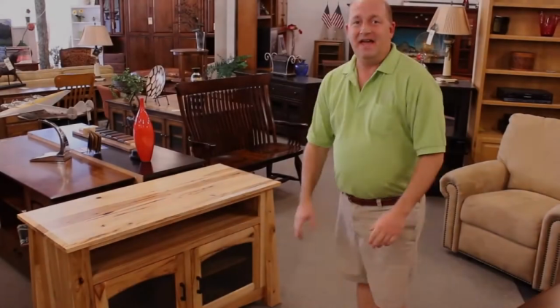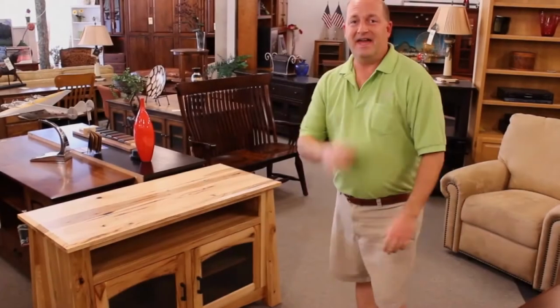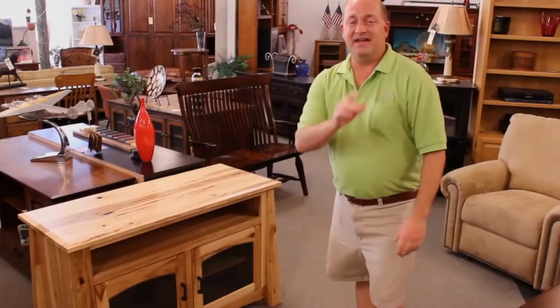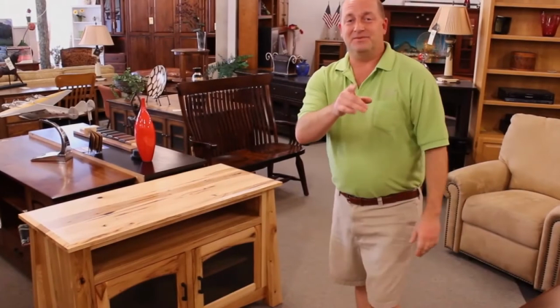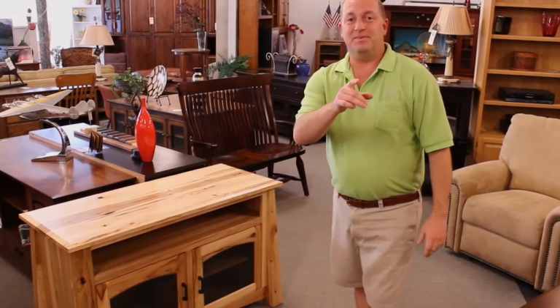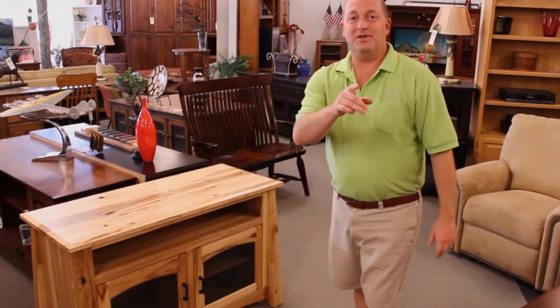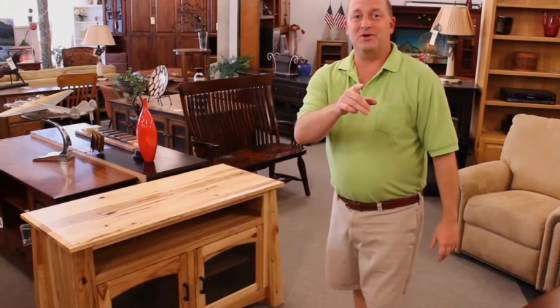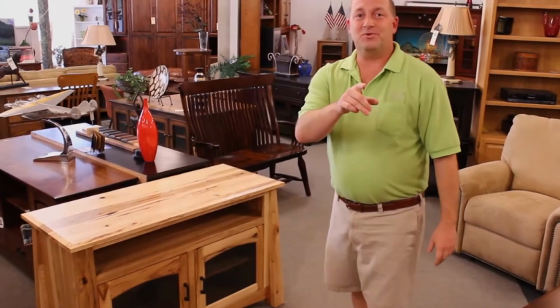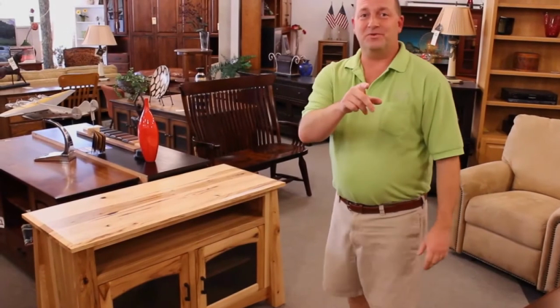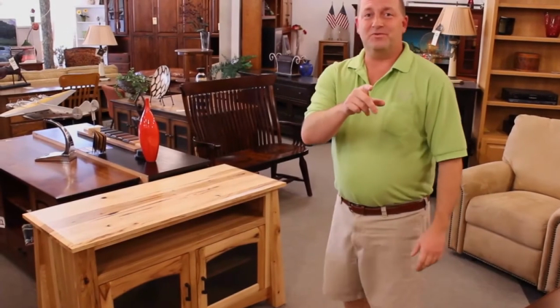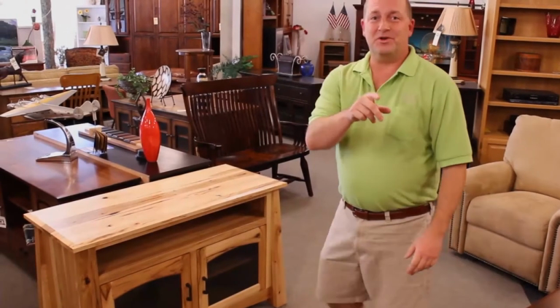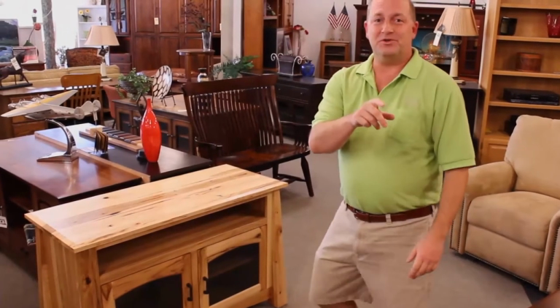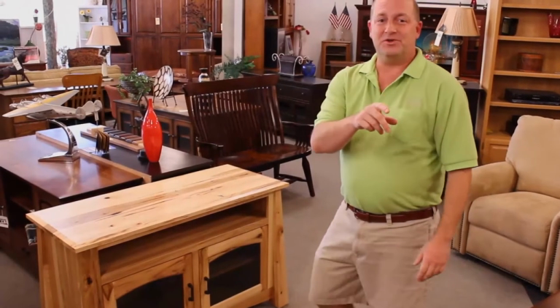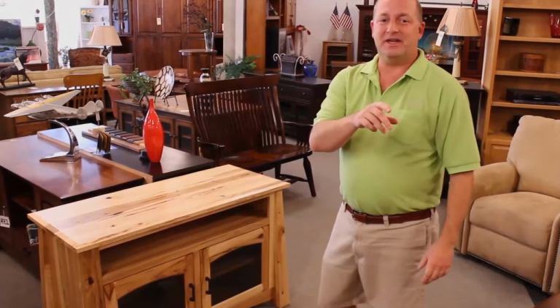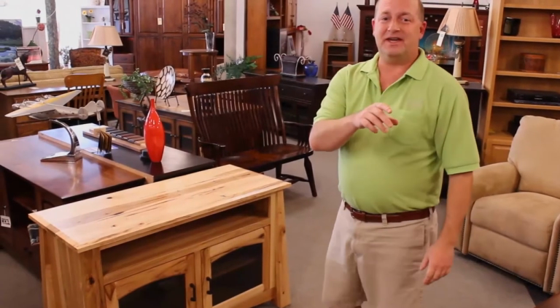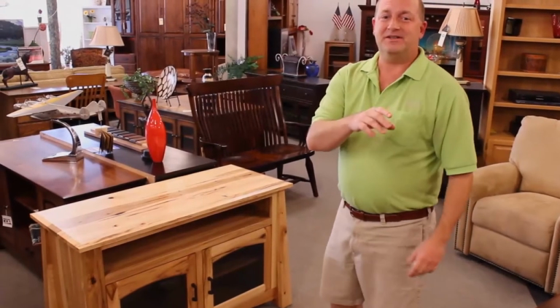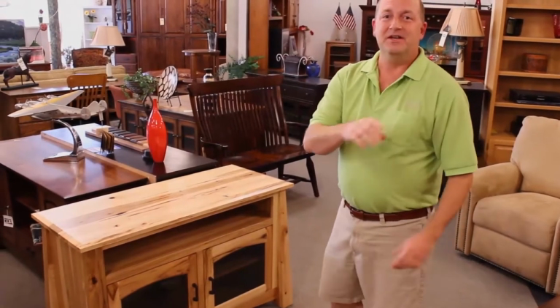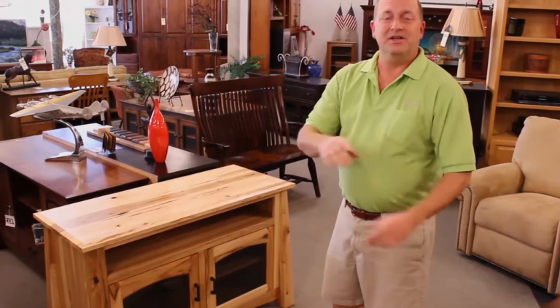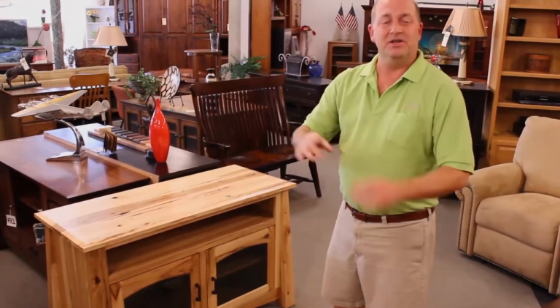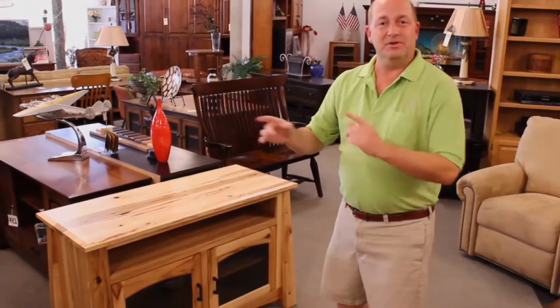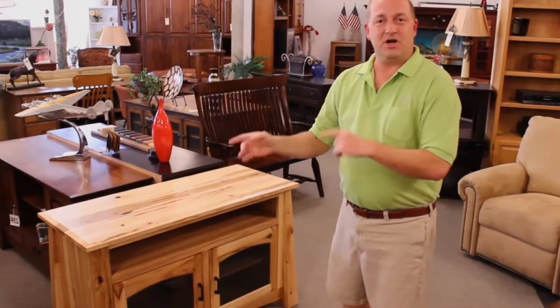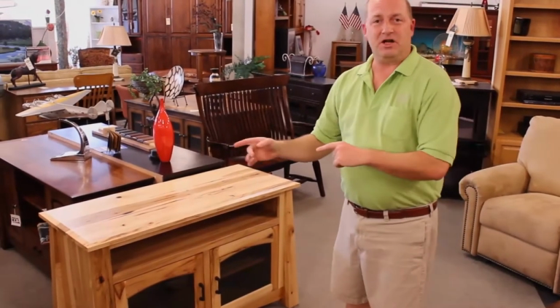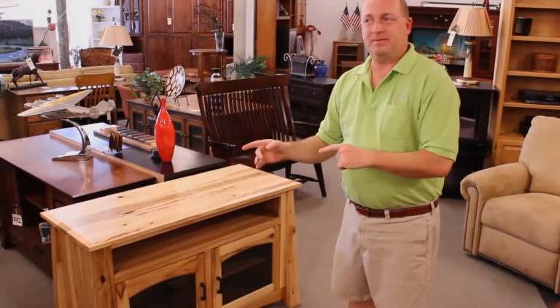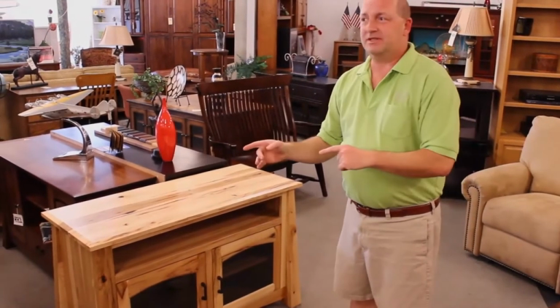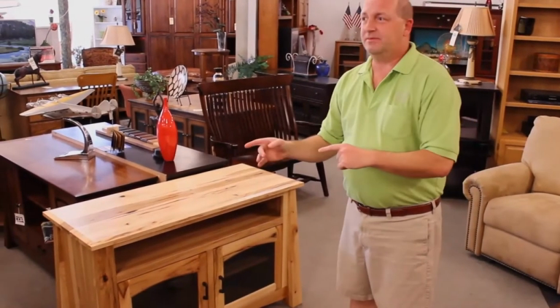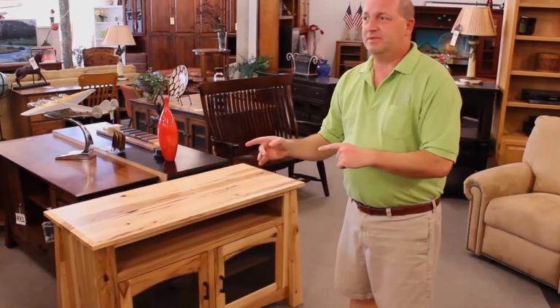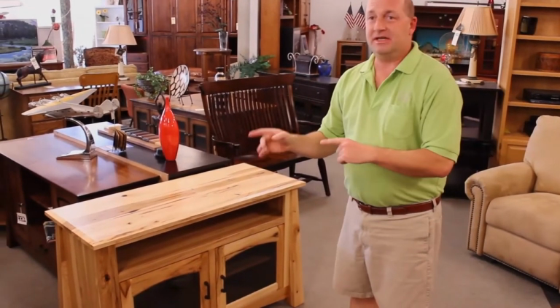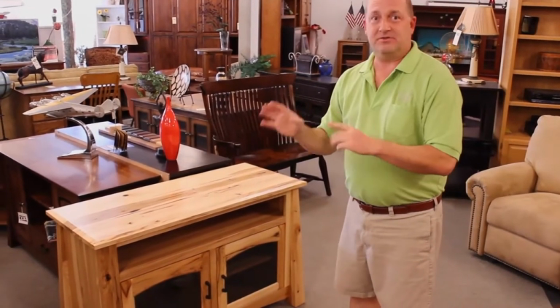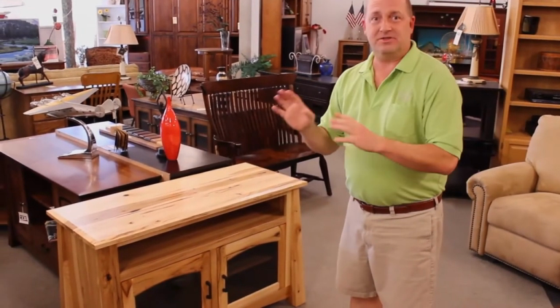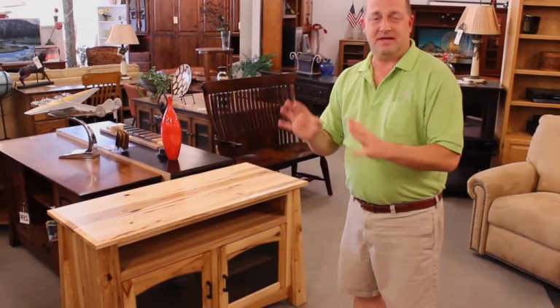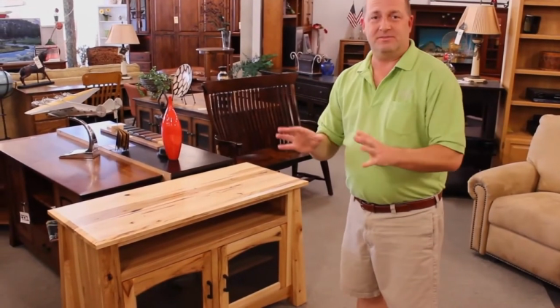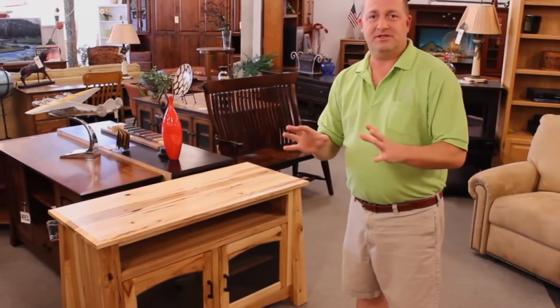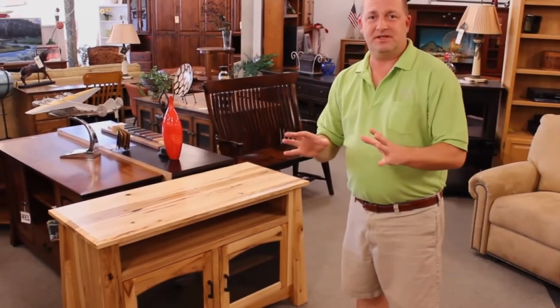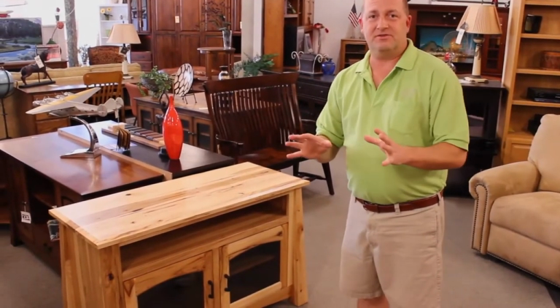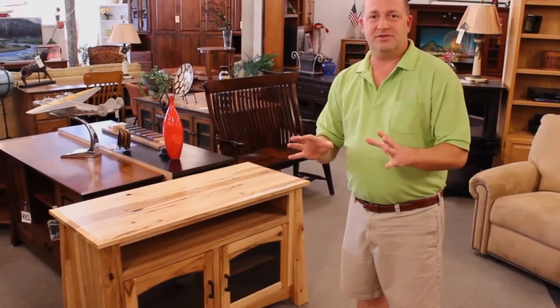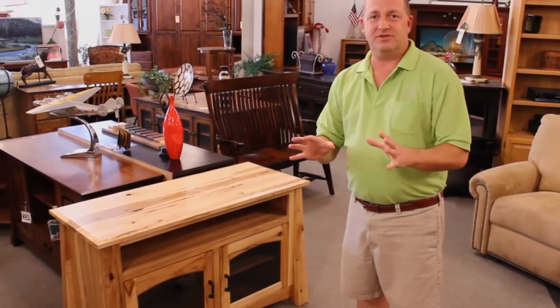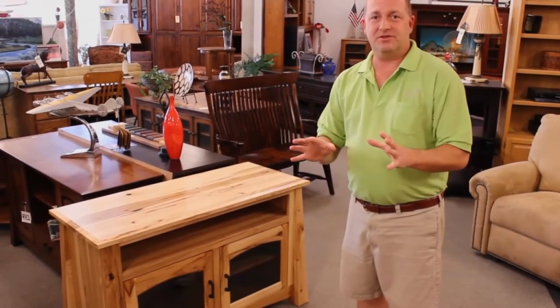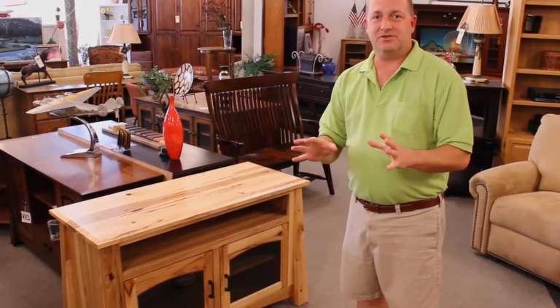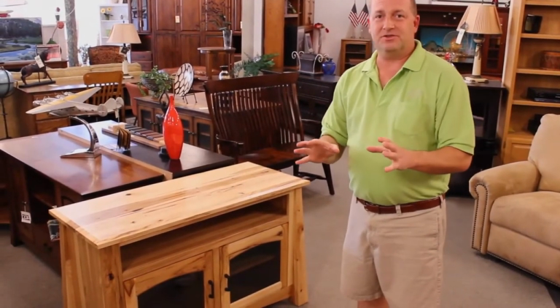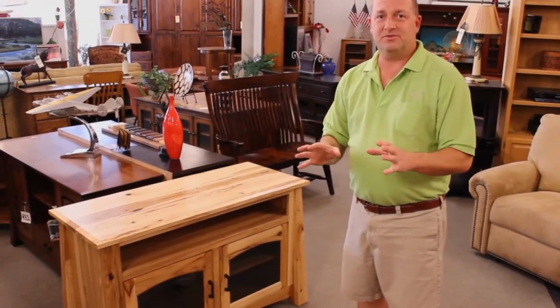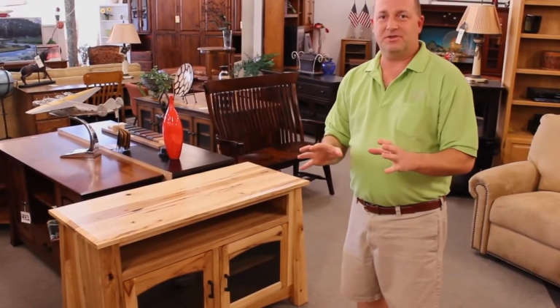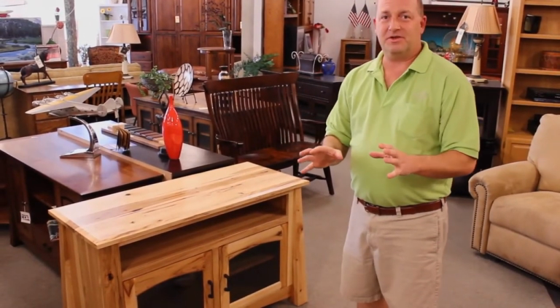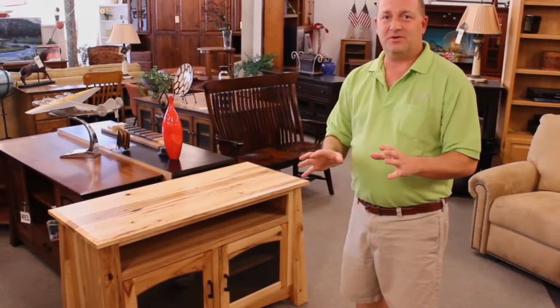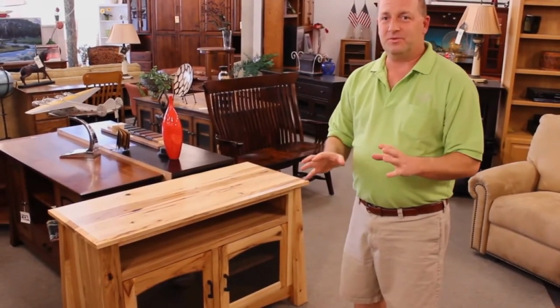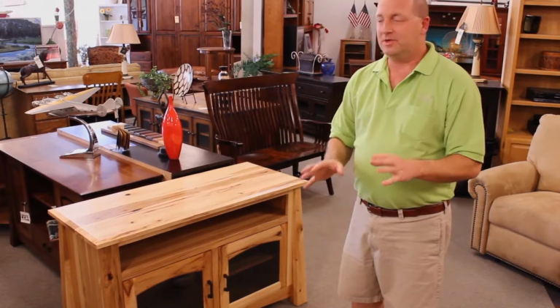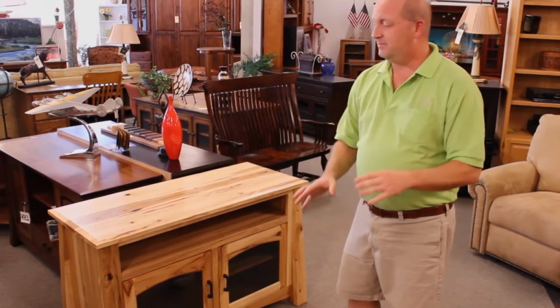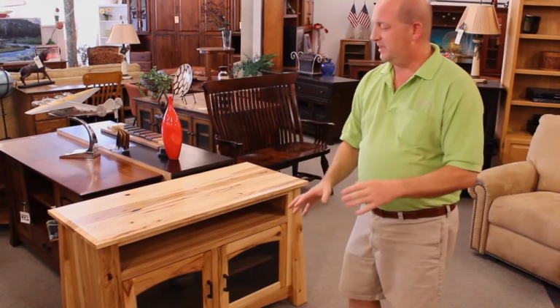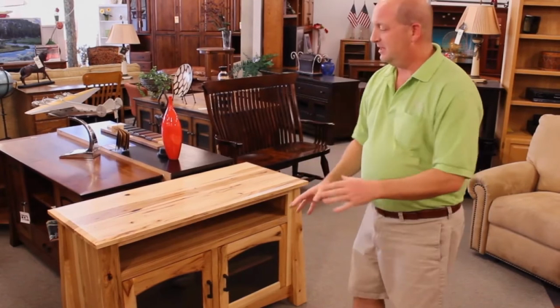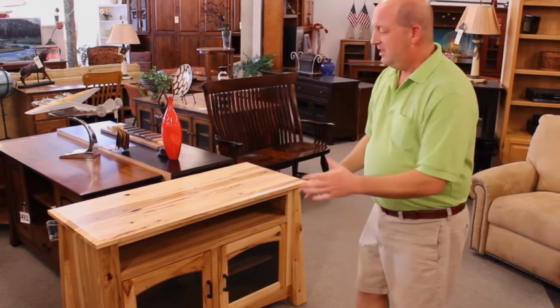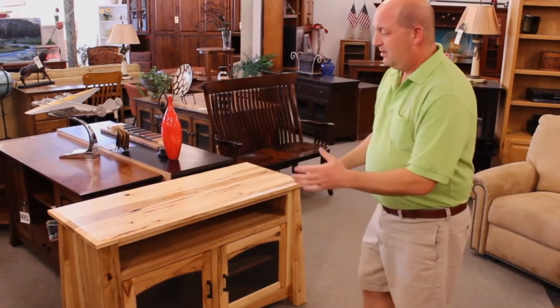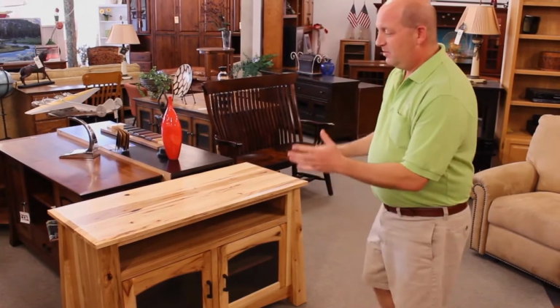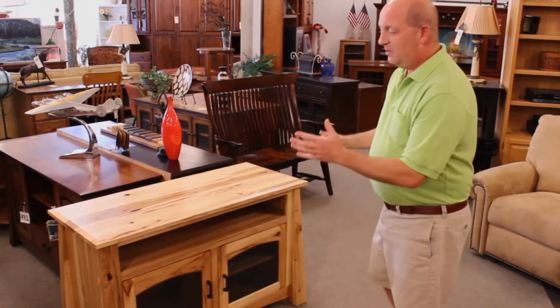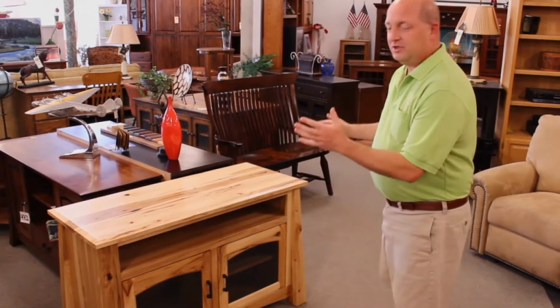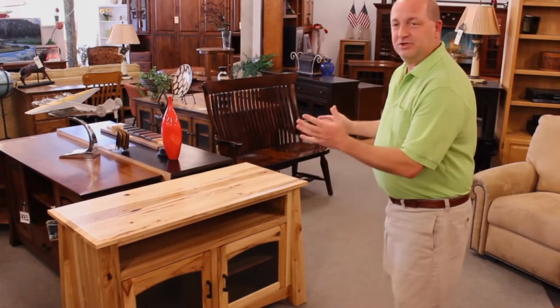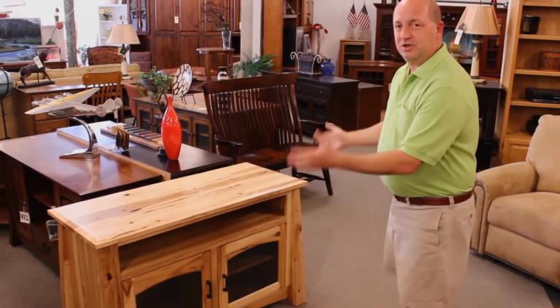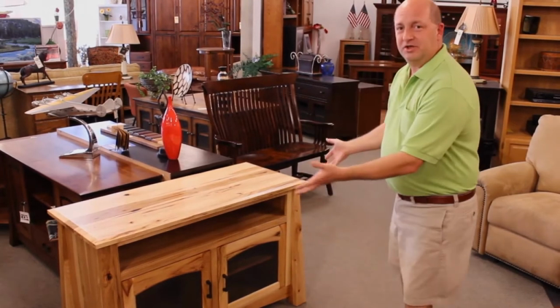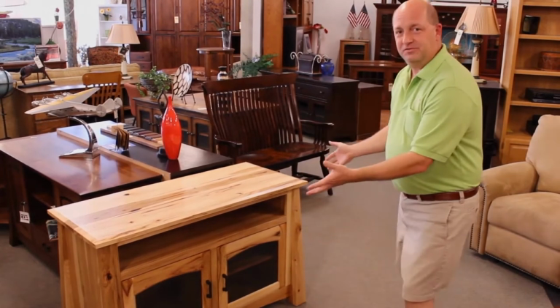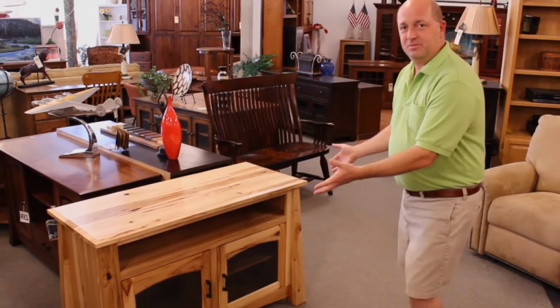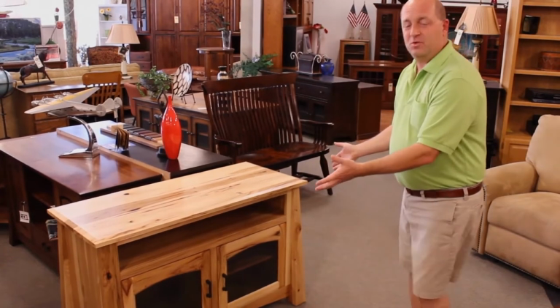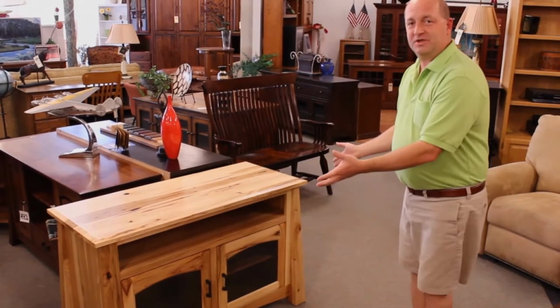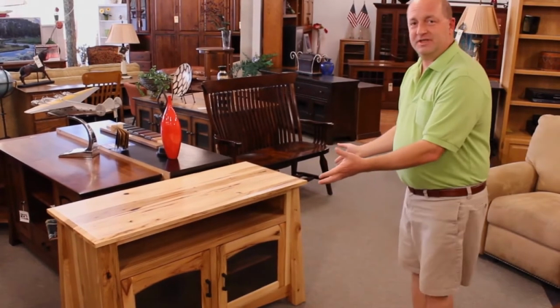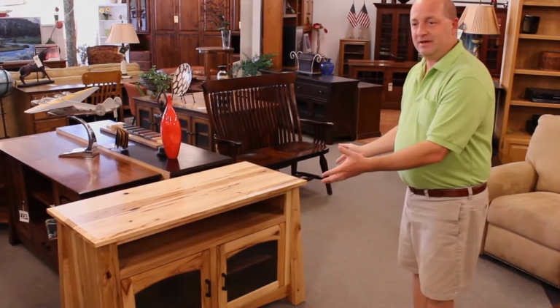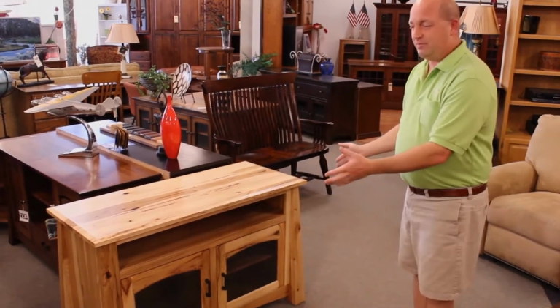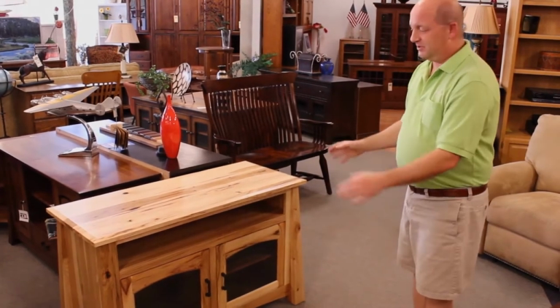Hey, it's Bill at Oakwood Furniture again. You know, we talked about some of the entertainment centers that you can do with Oakwood, but we wanted to show you a few more examples.